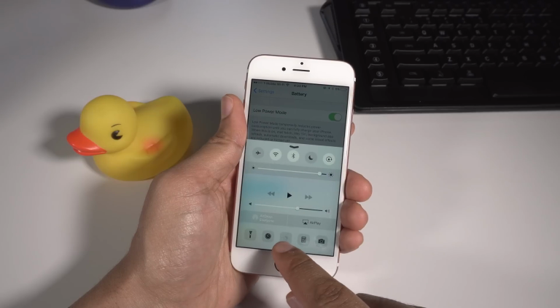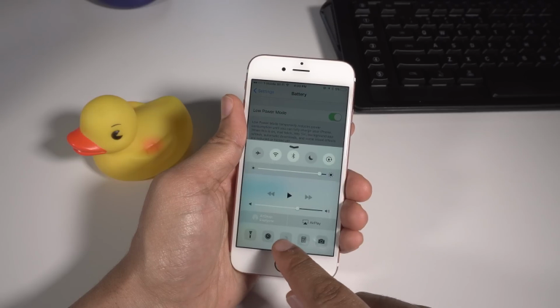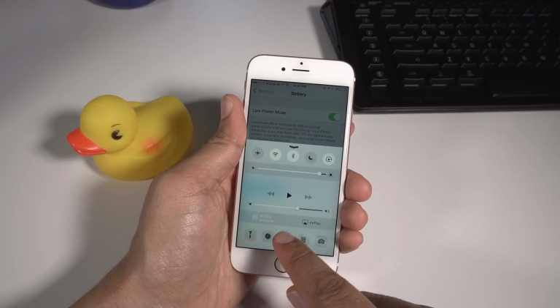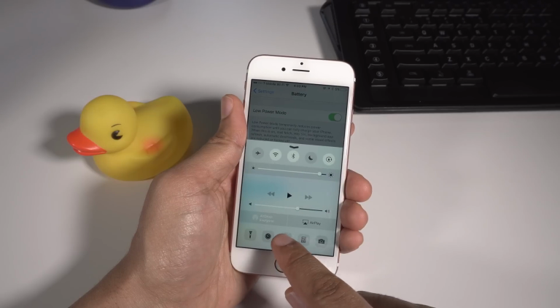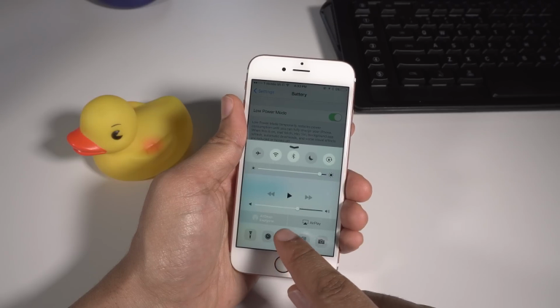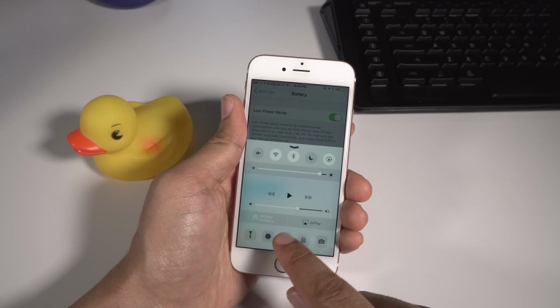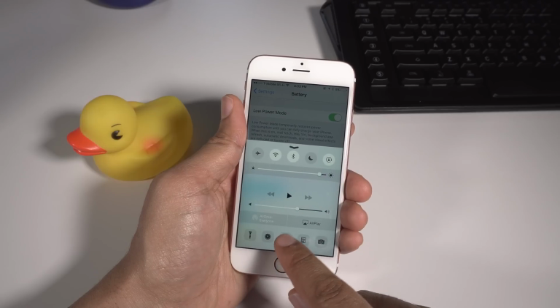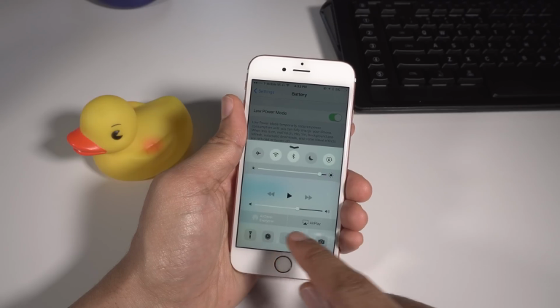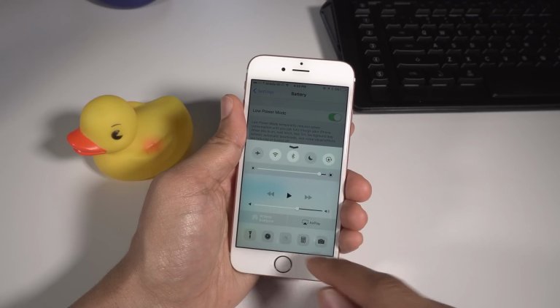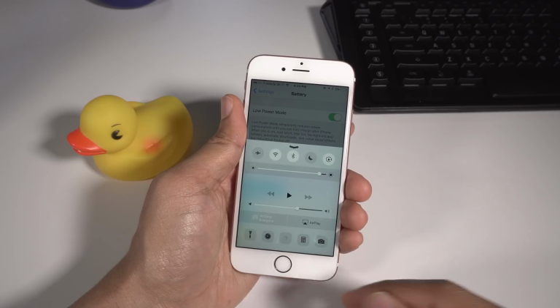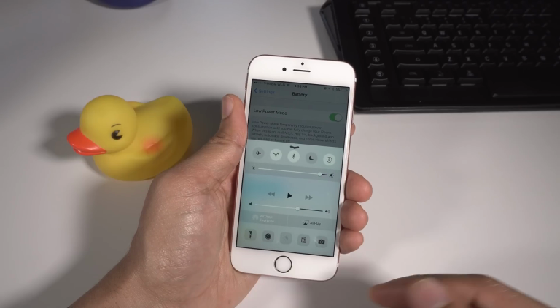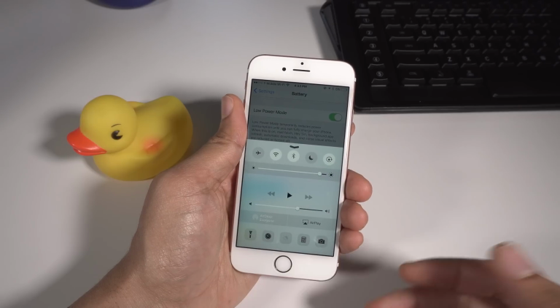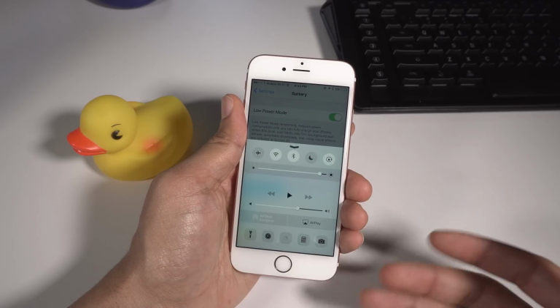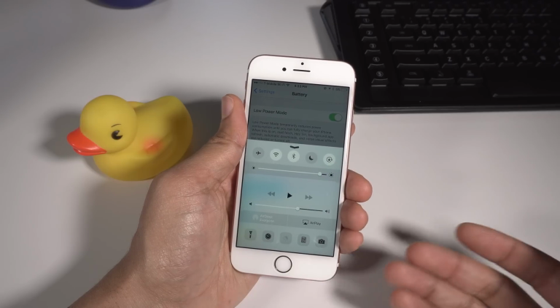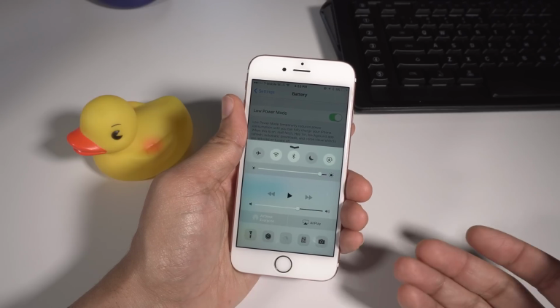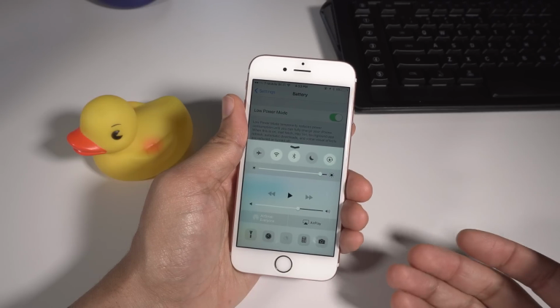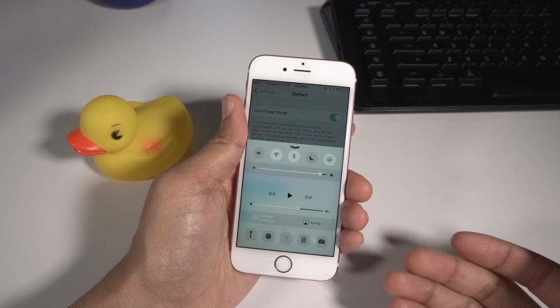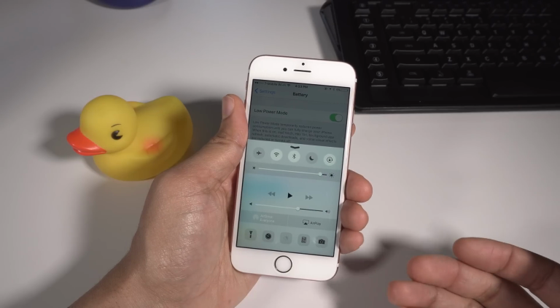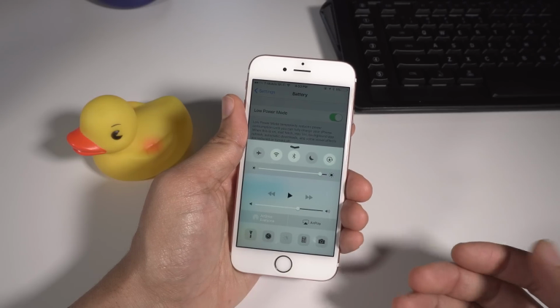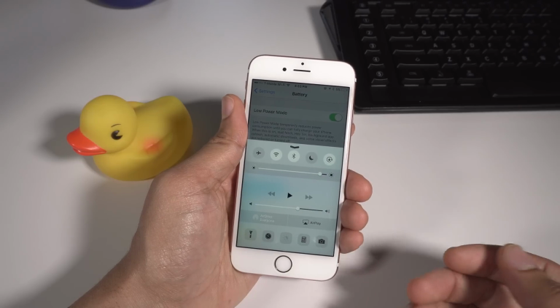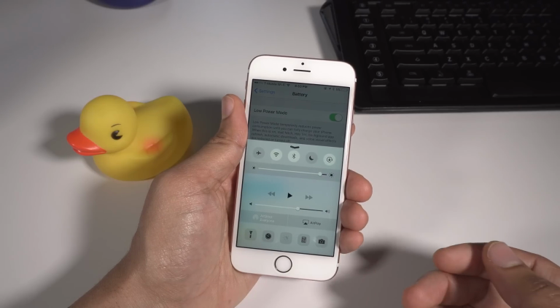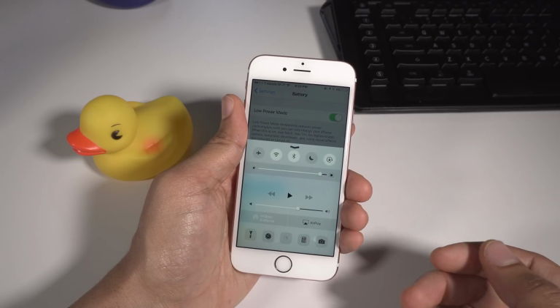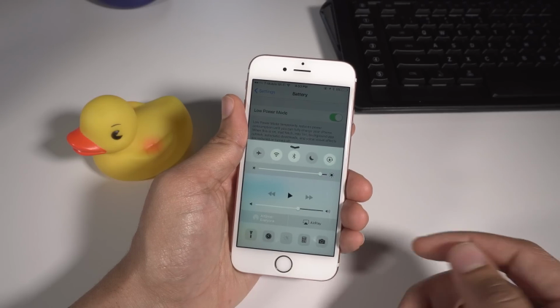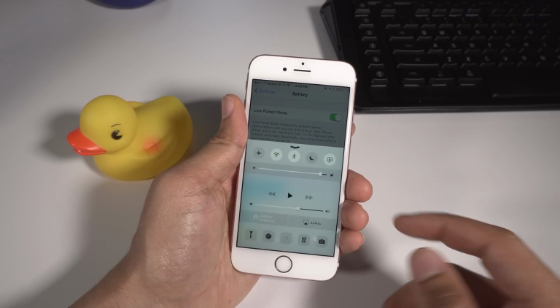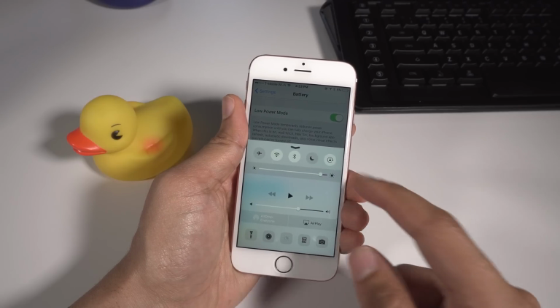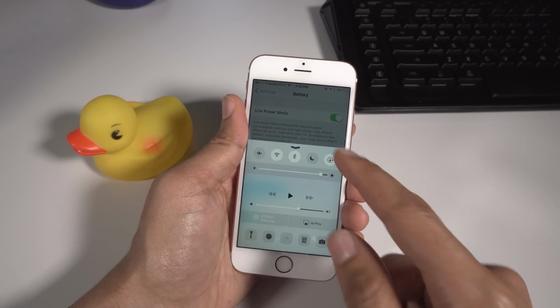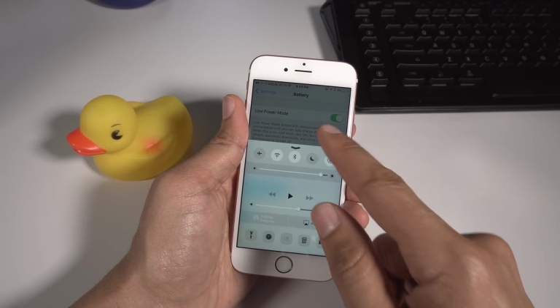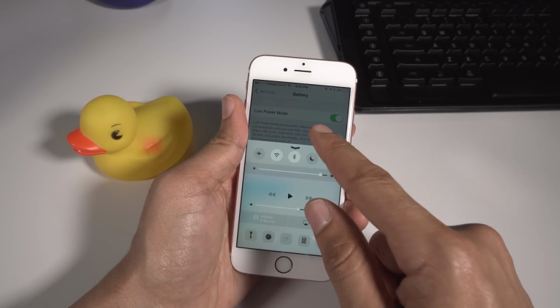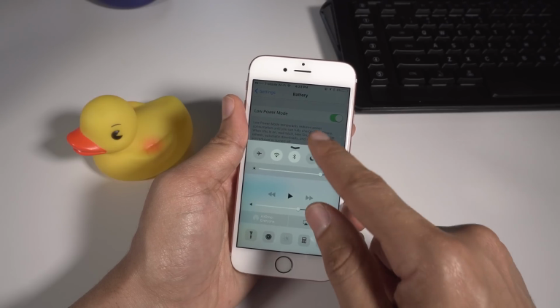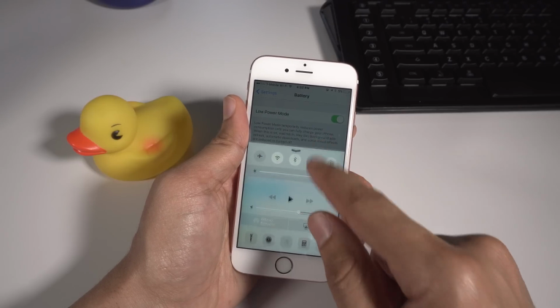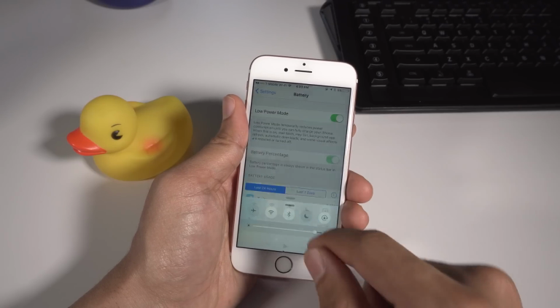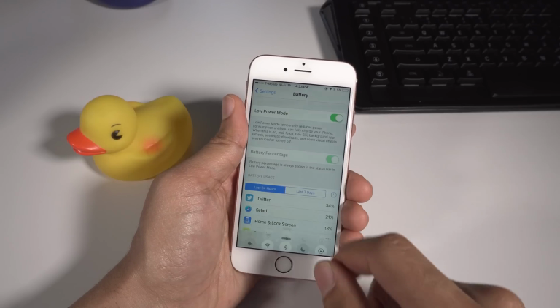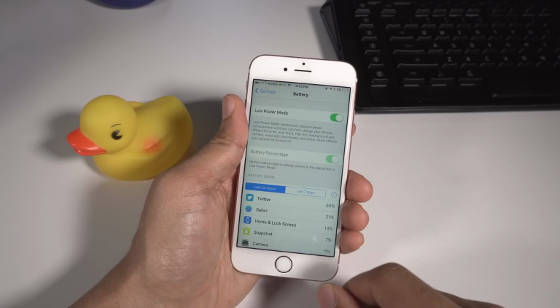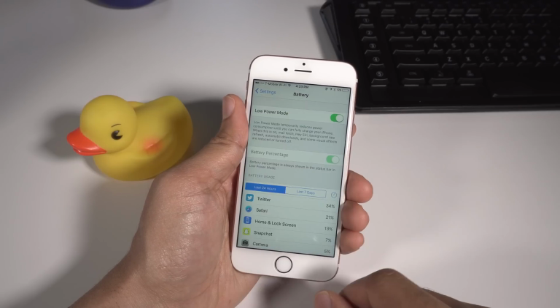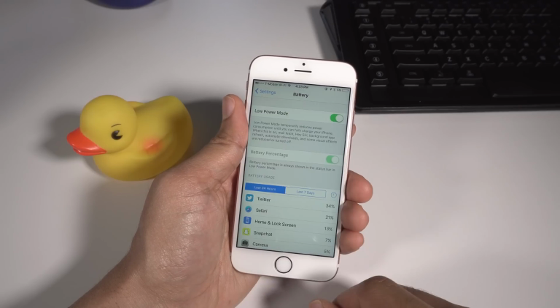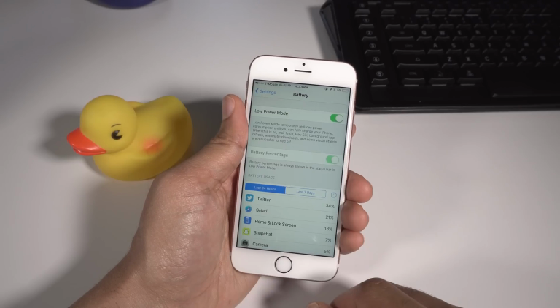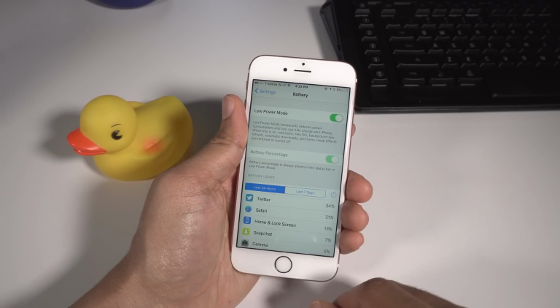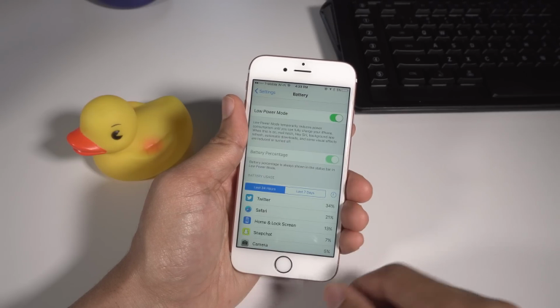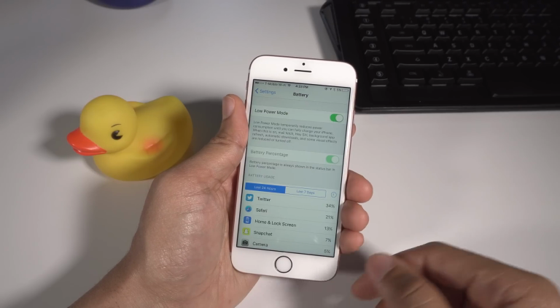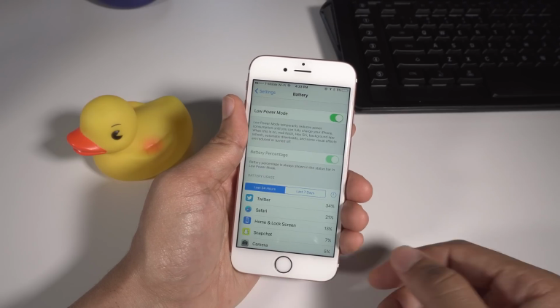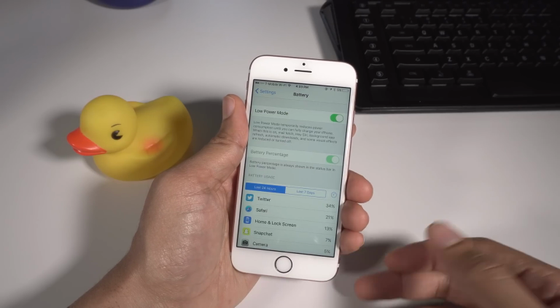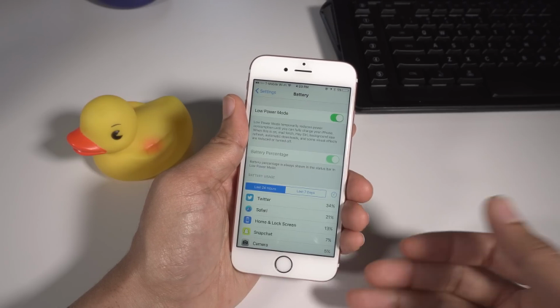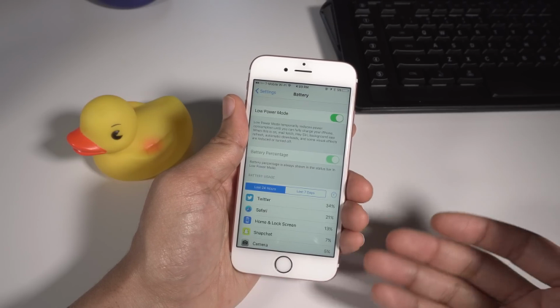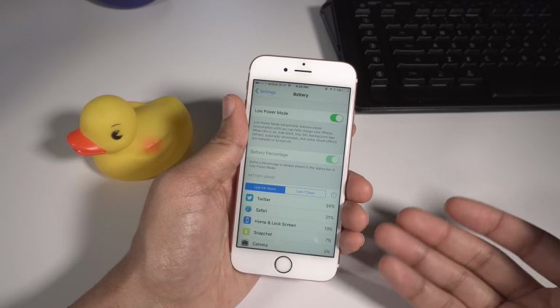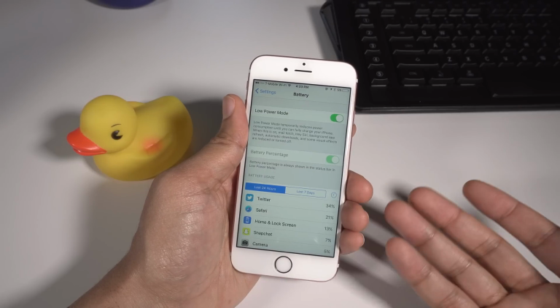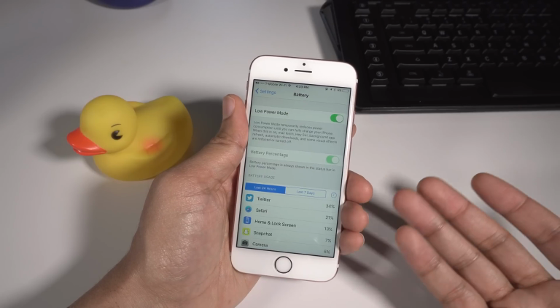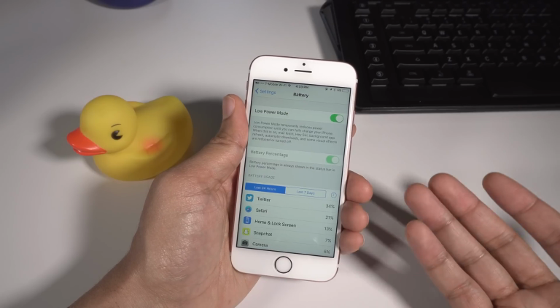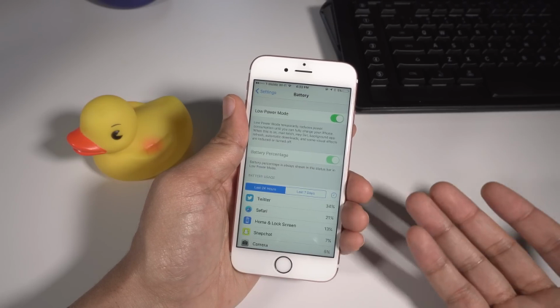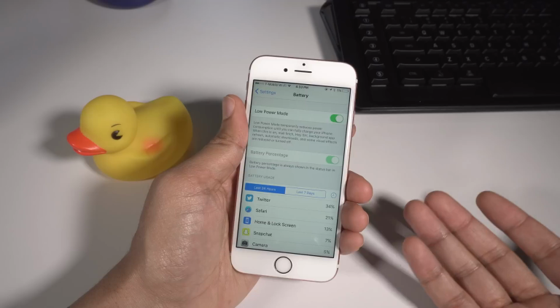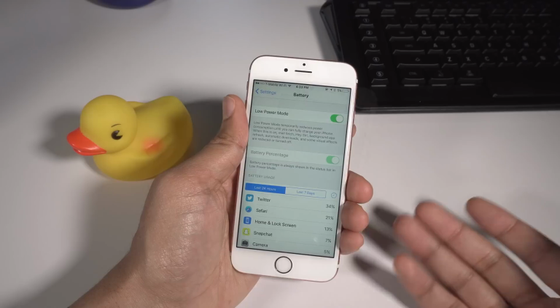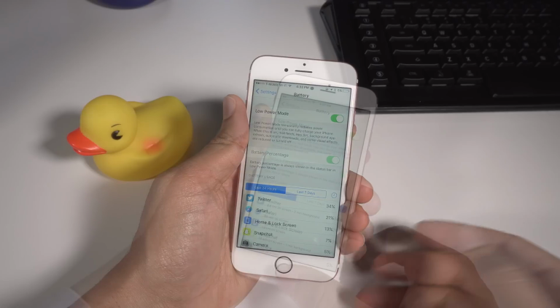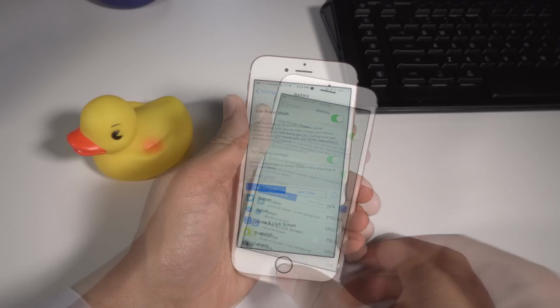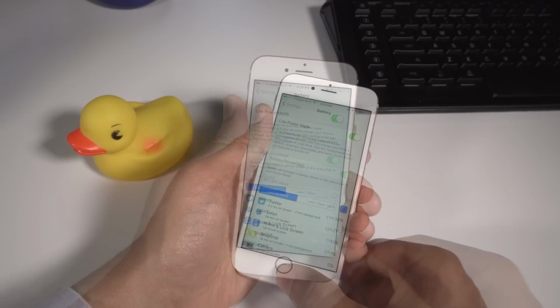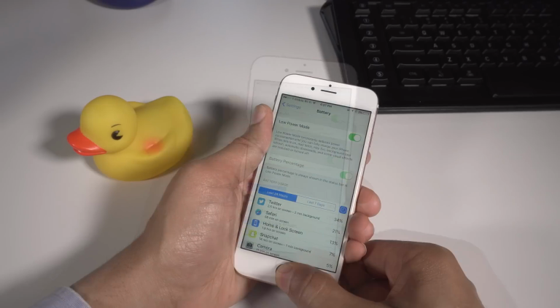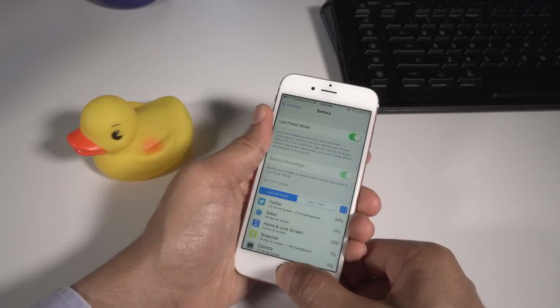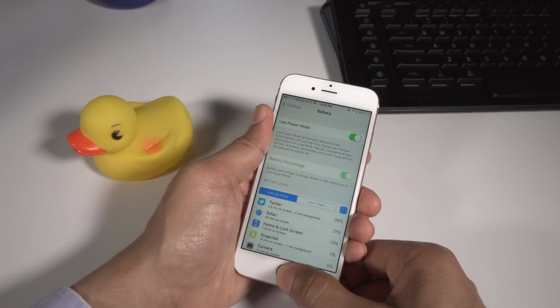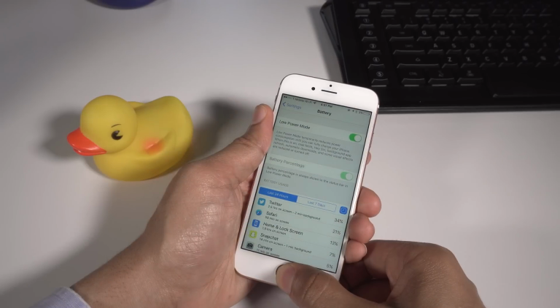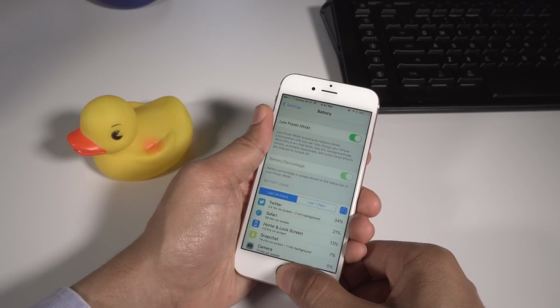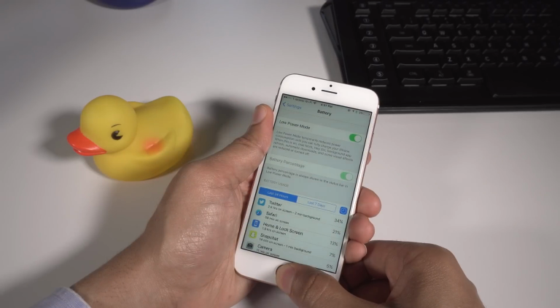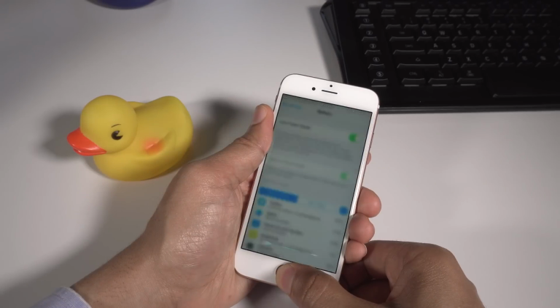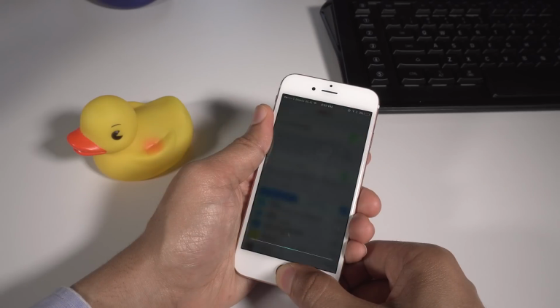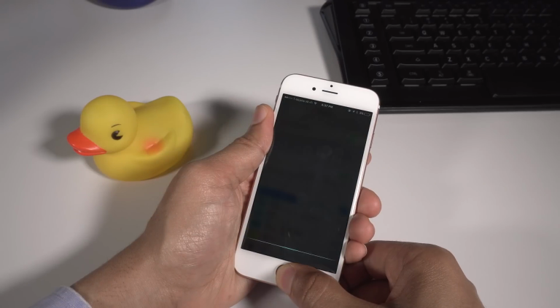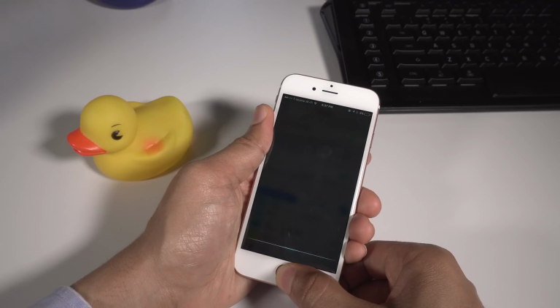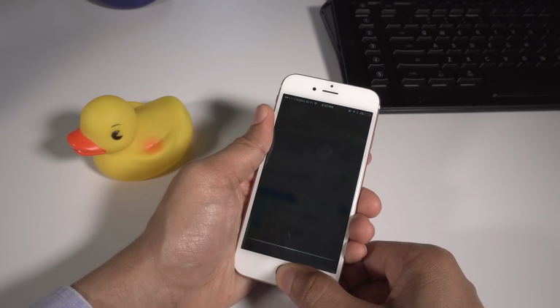I'm going to show you right now how this is done. So you can see low power mode is enabled, night shift is disabled — watch this and see how it's done.